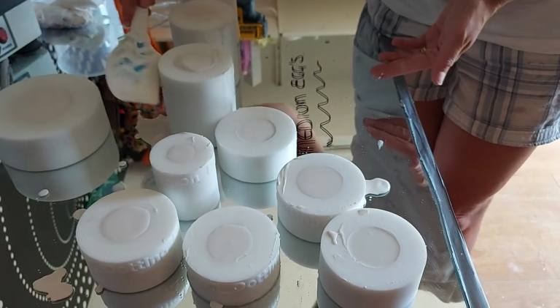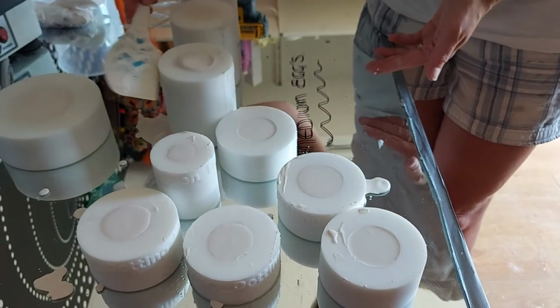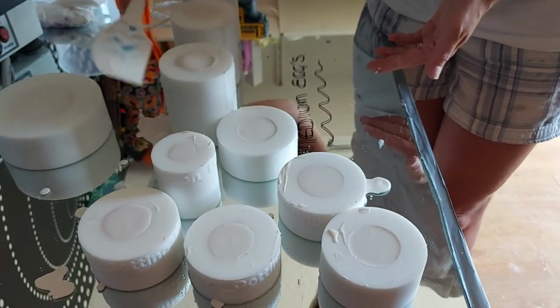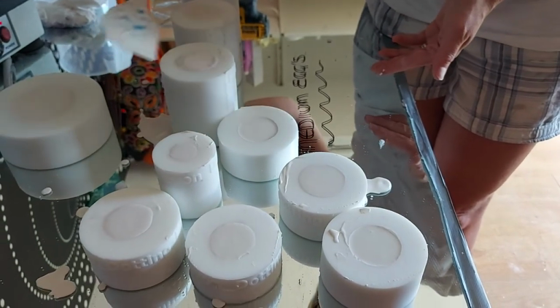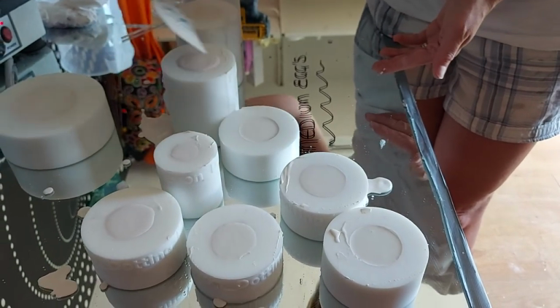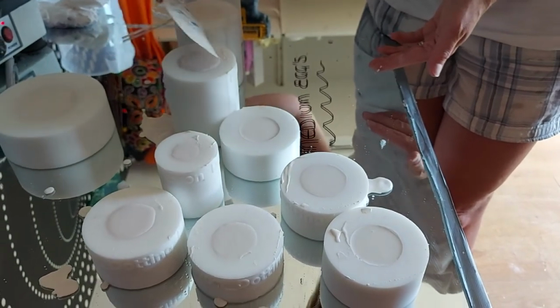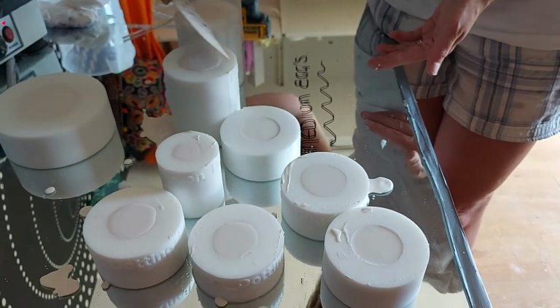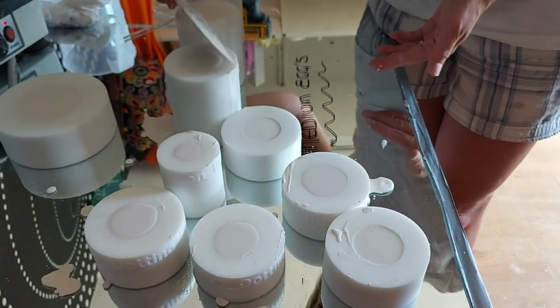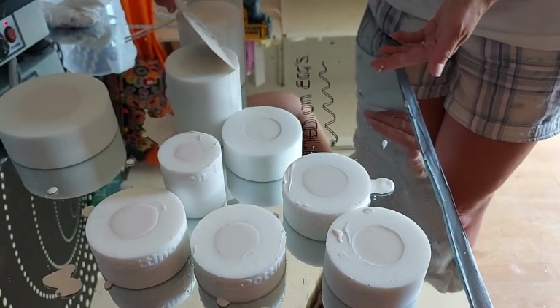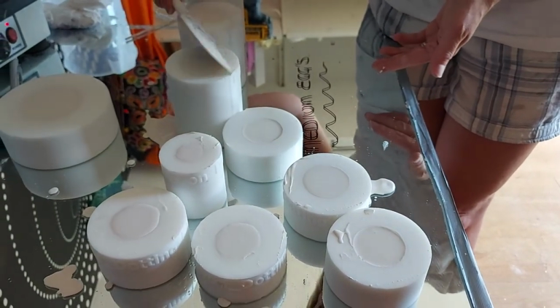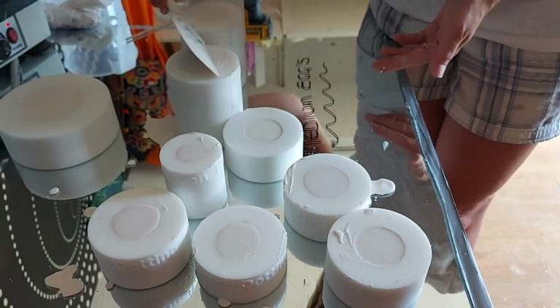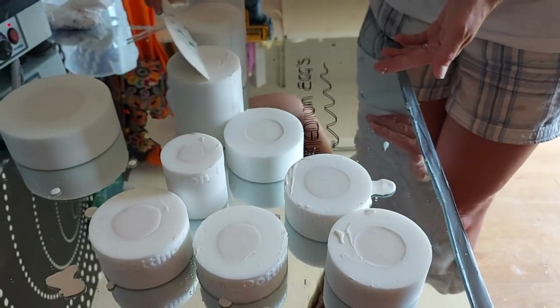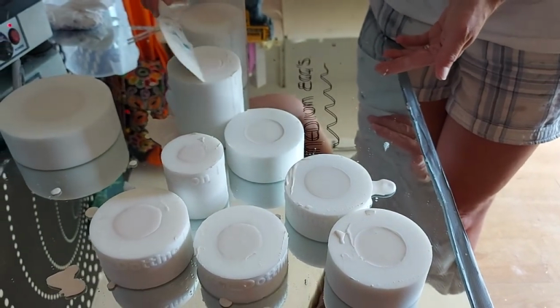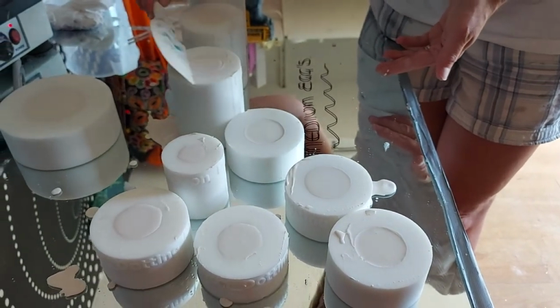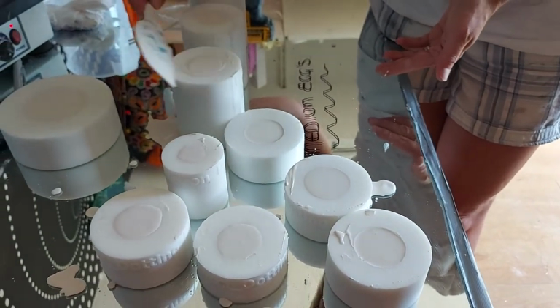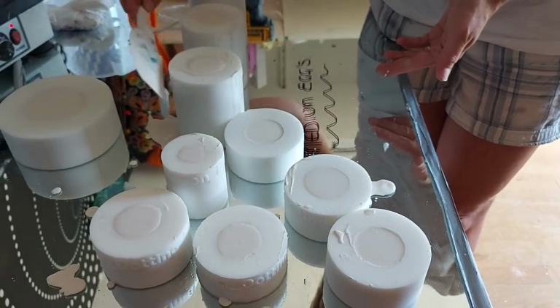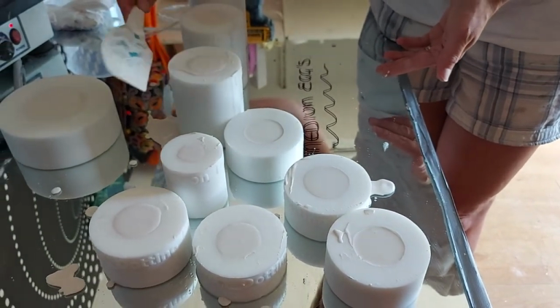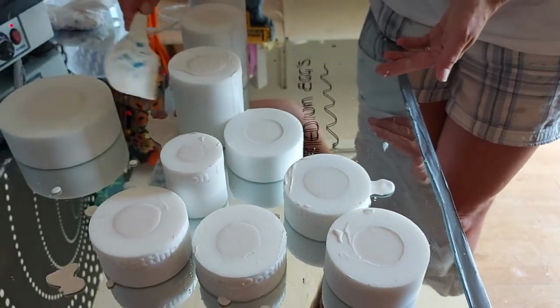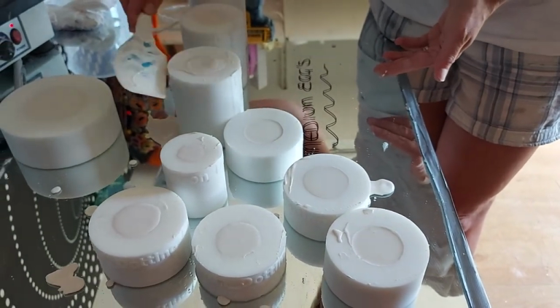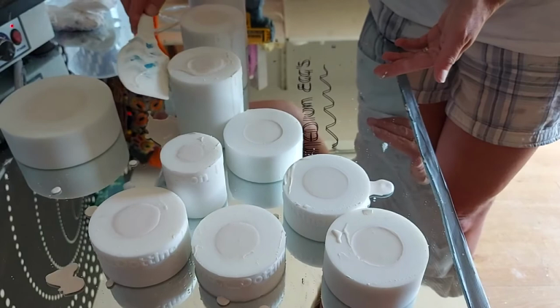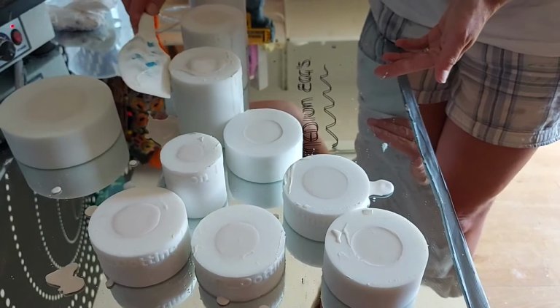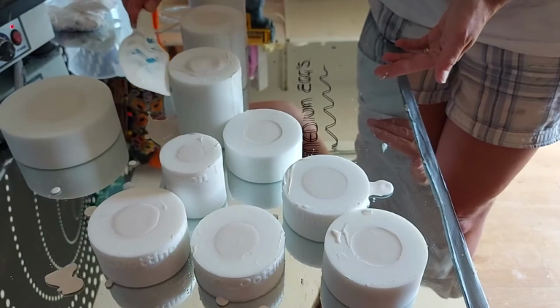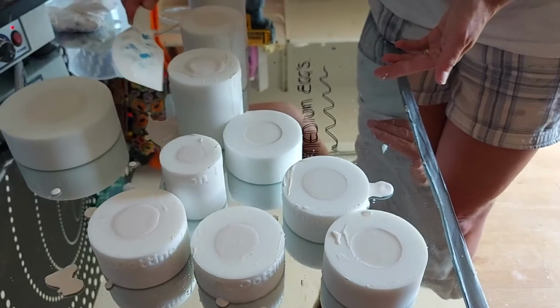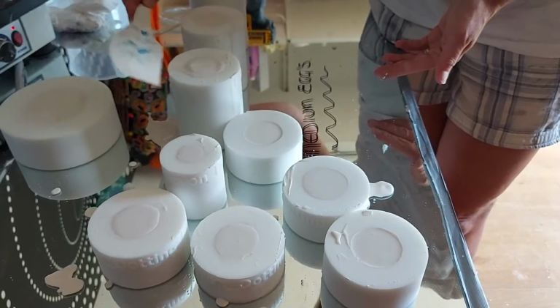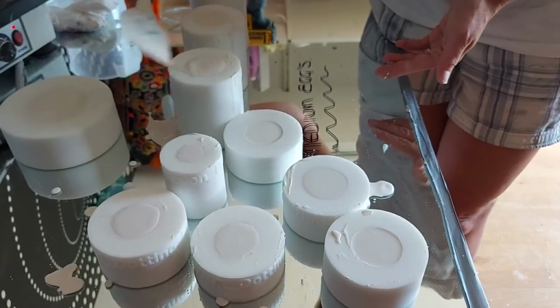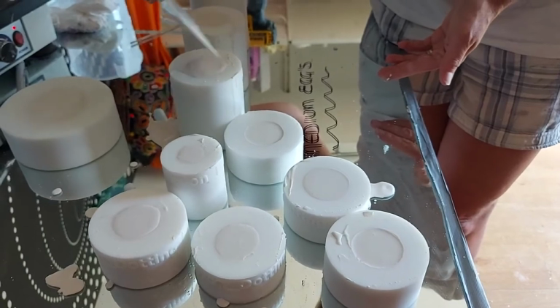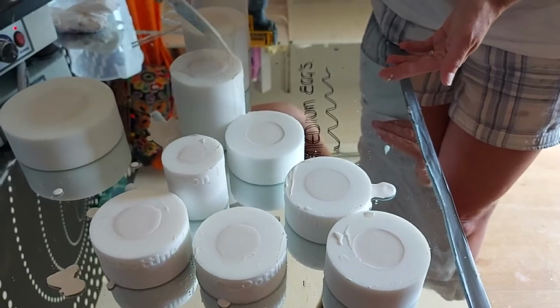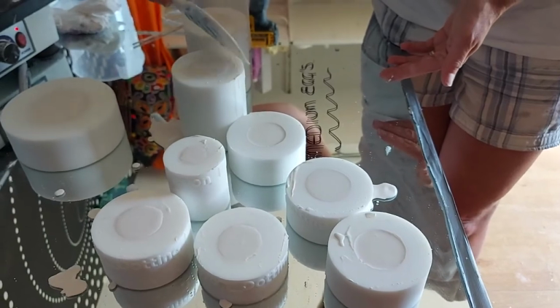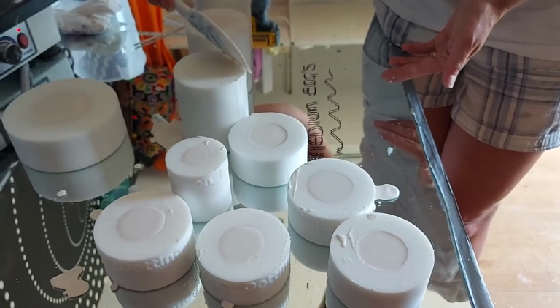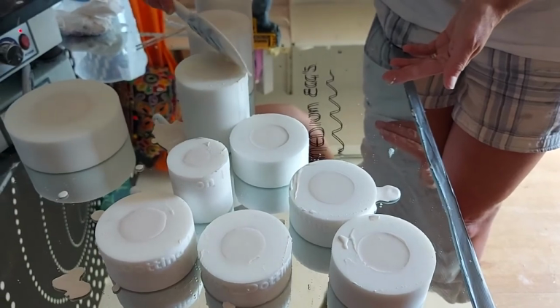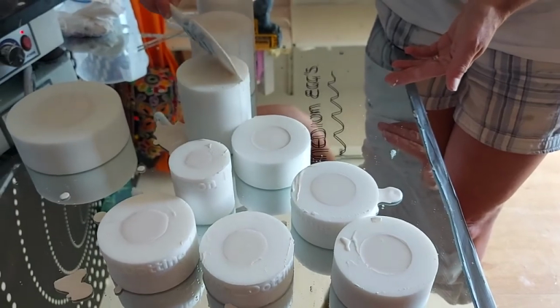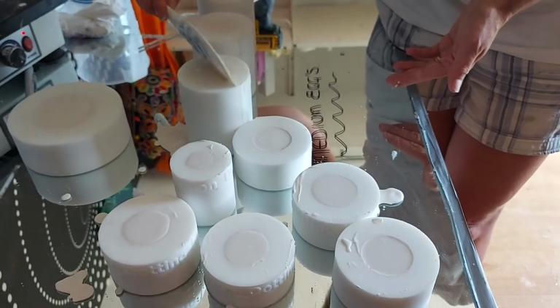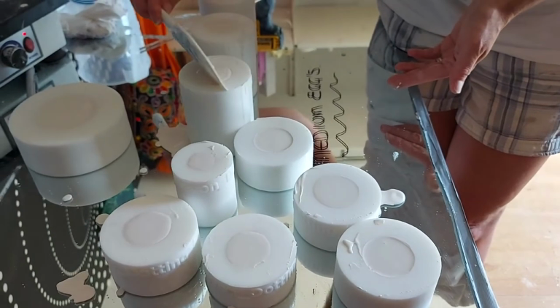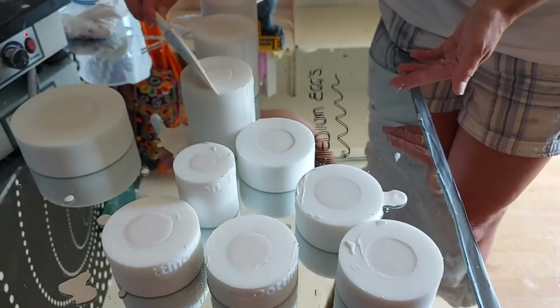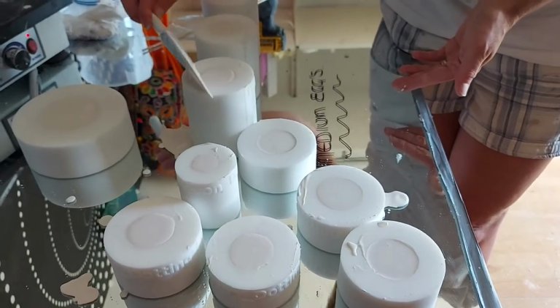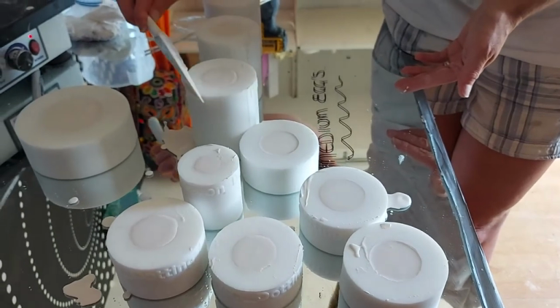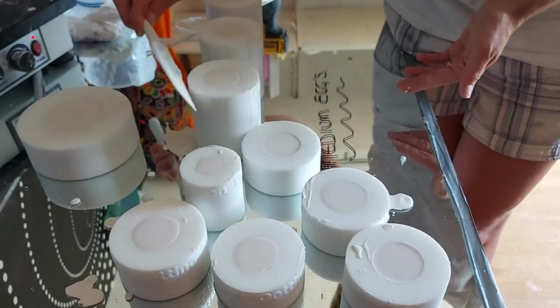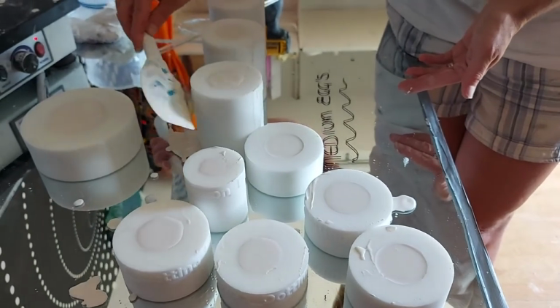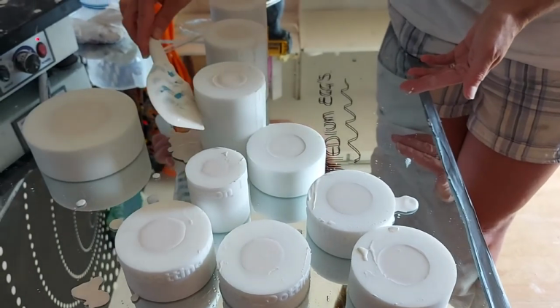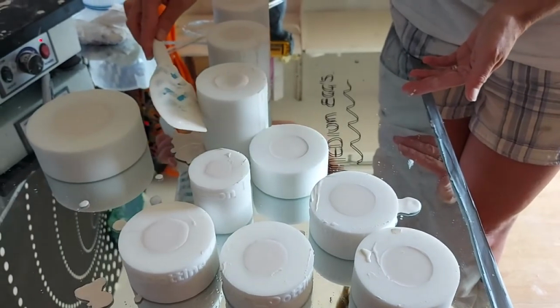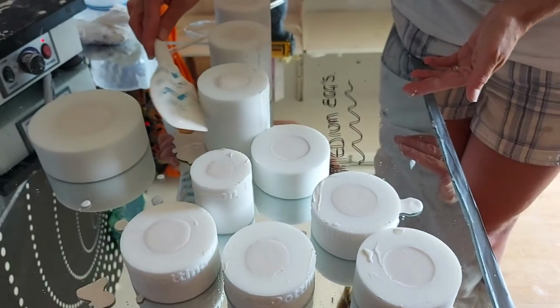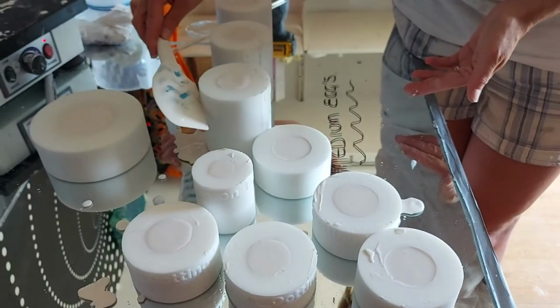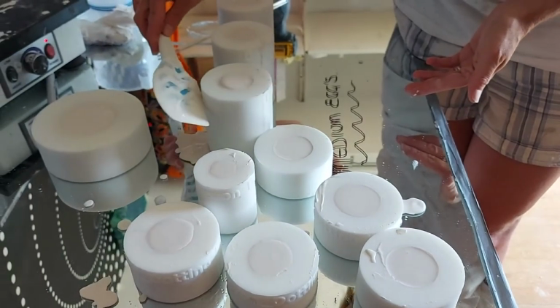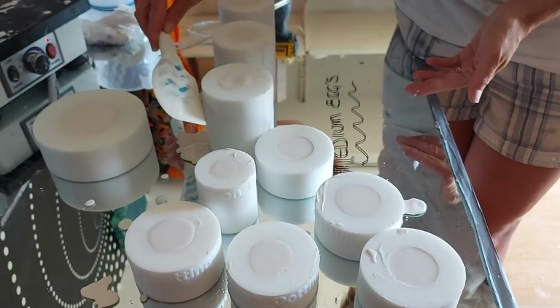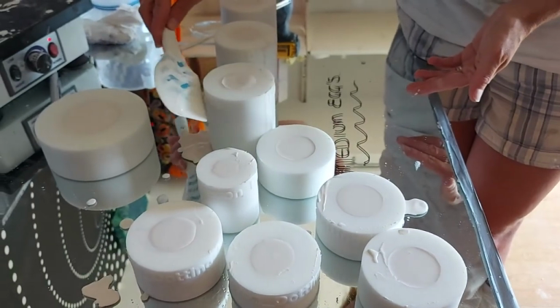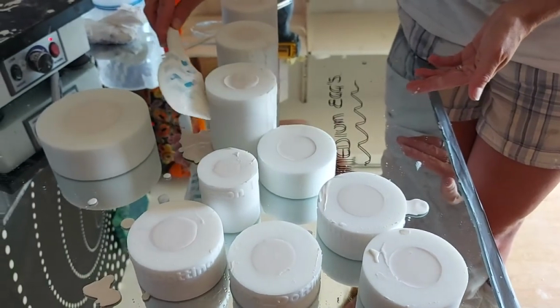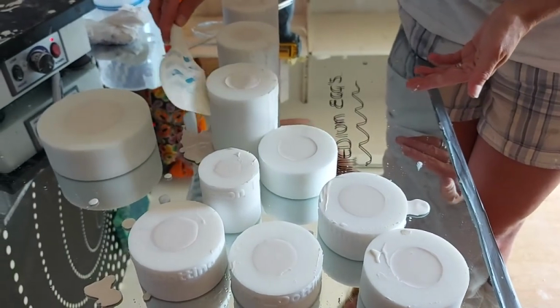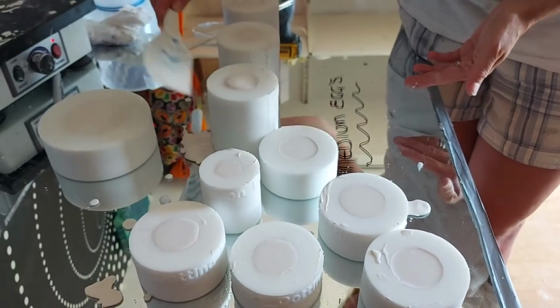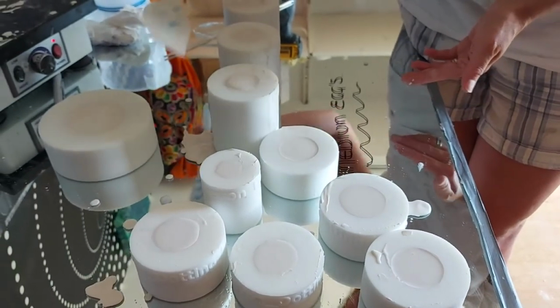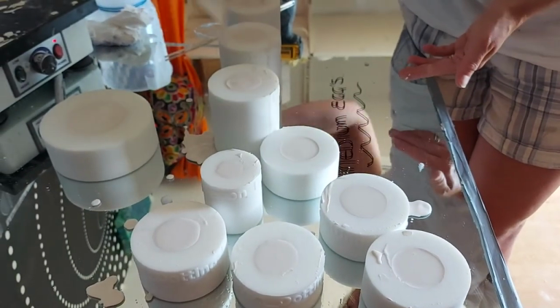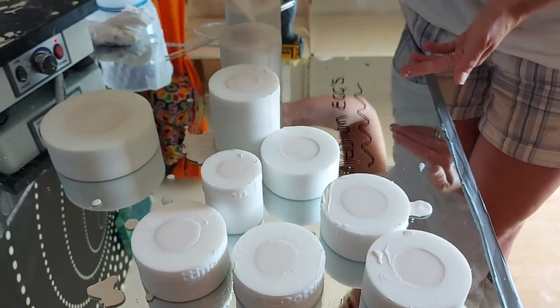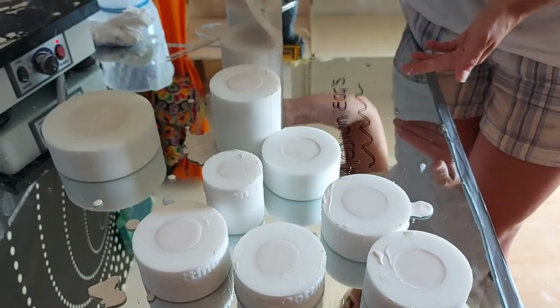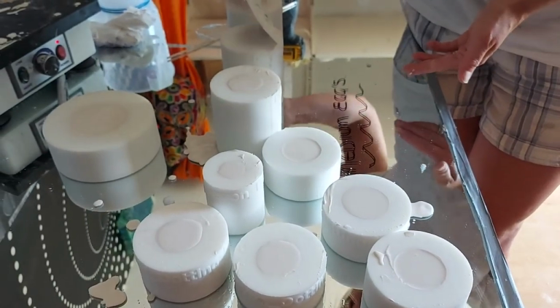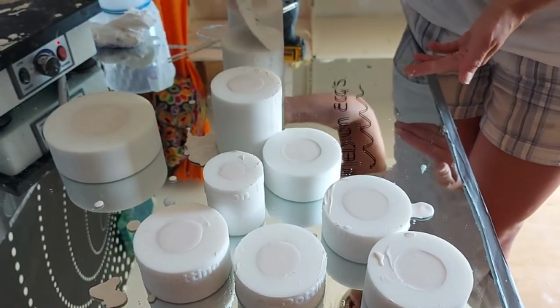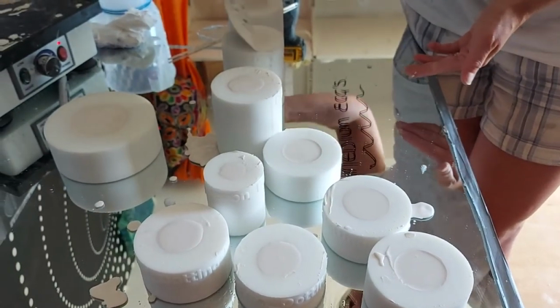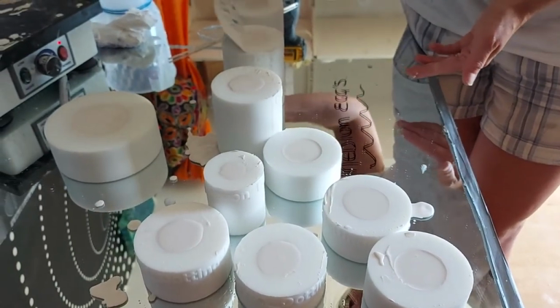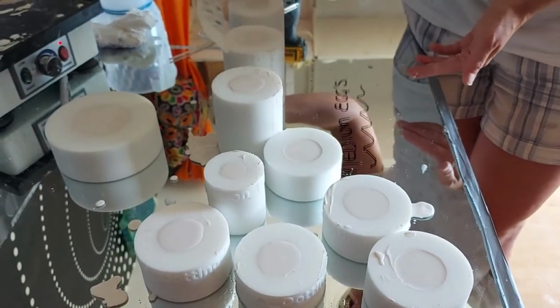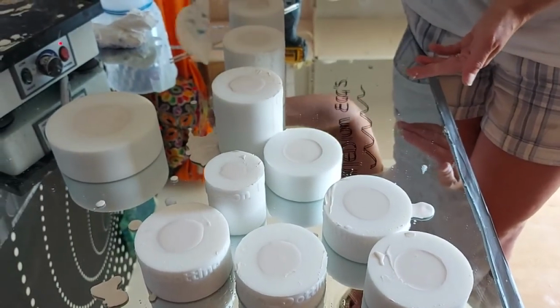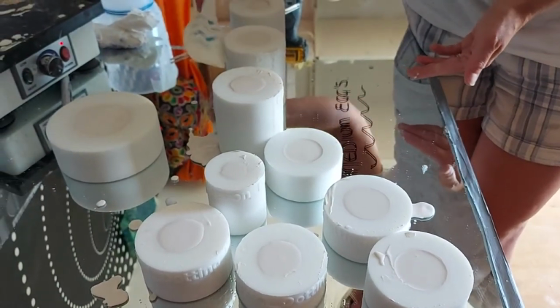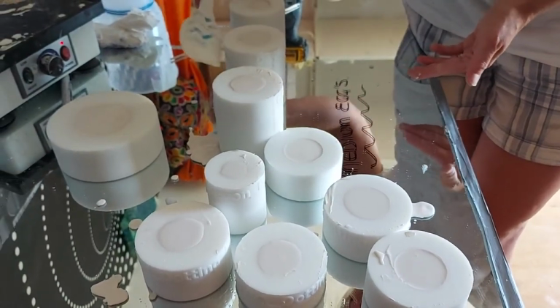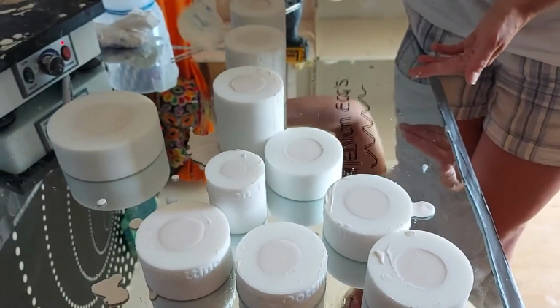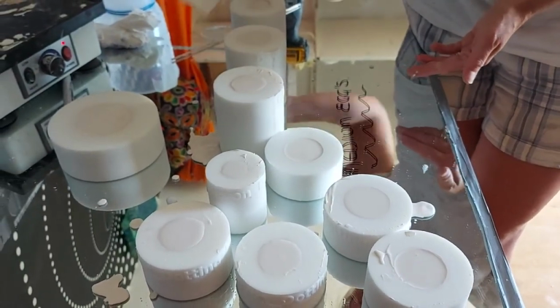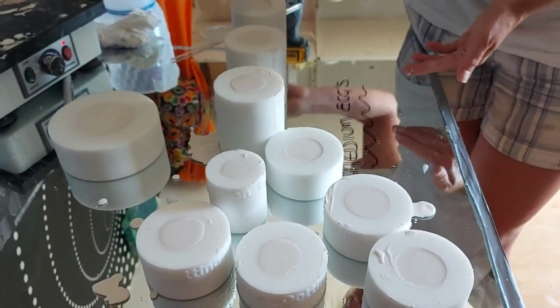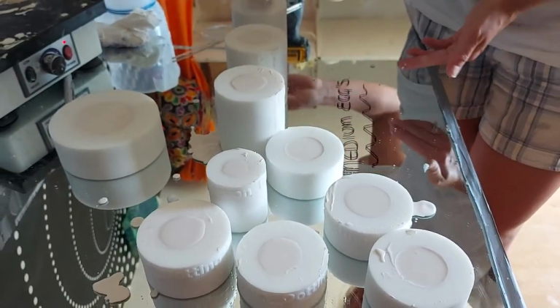We'll come back in 30 minutes and demould — that's where the trick of releasing the eggs will be.